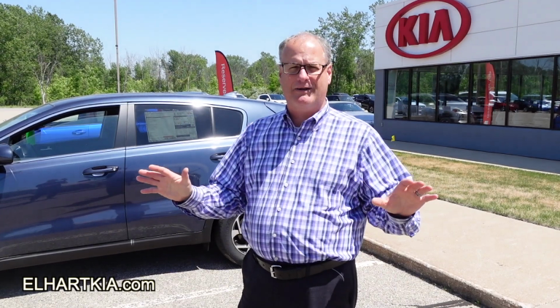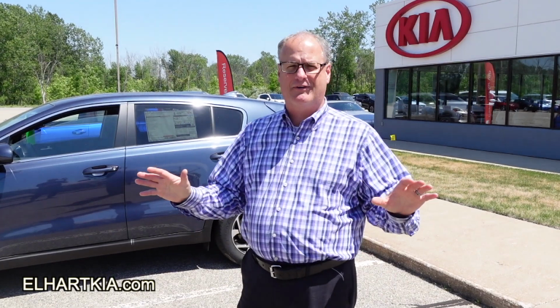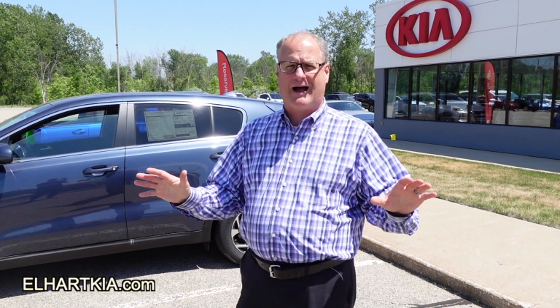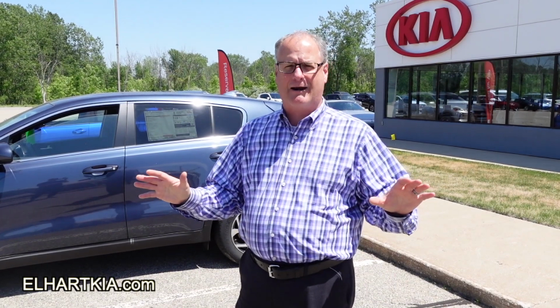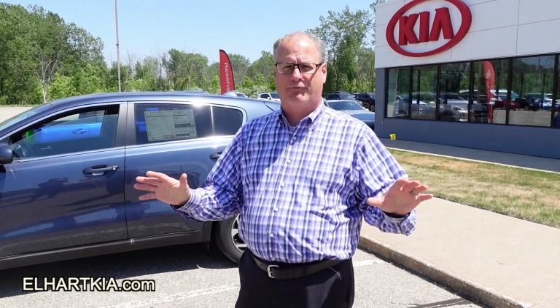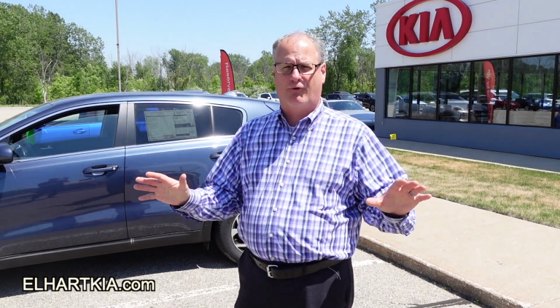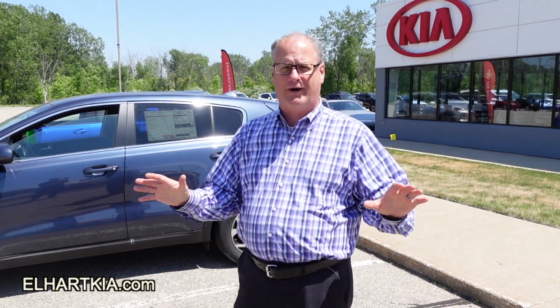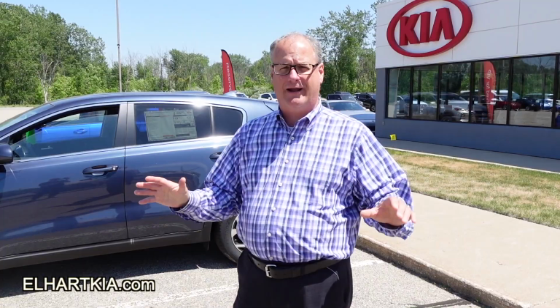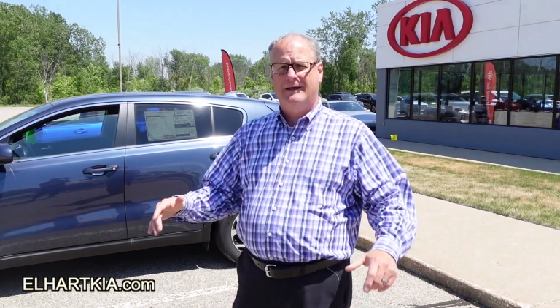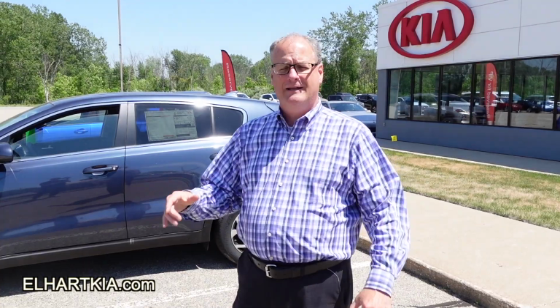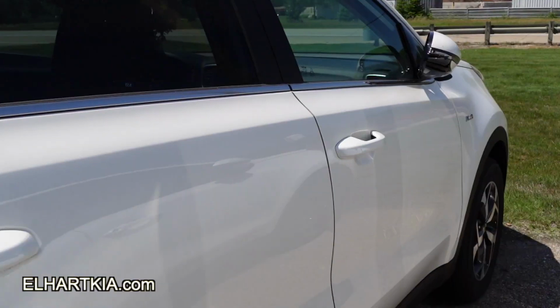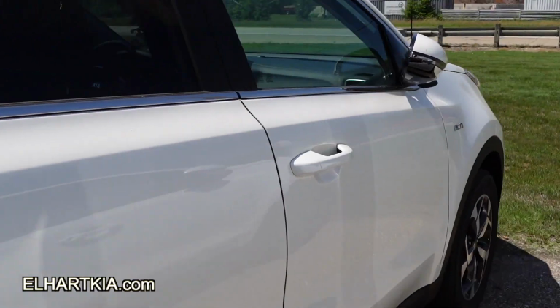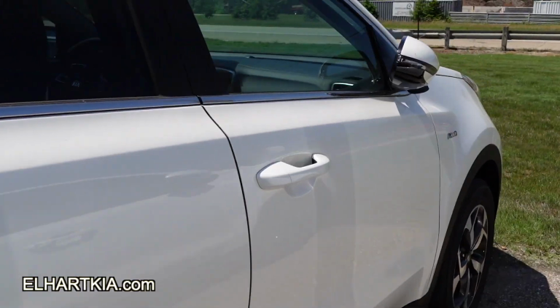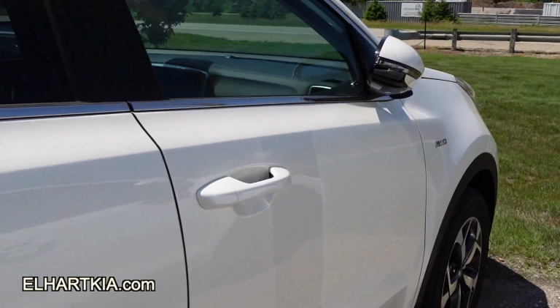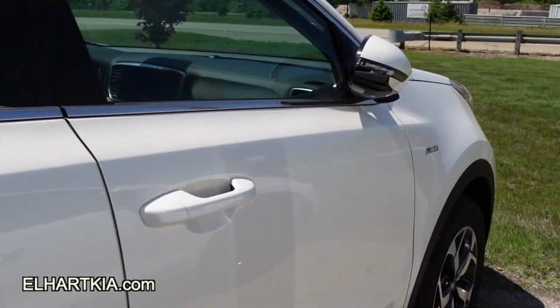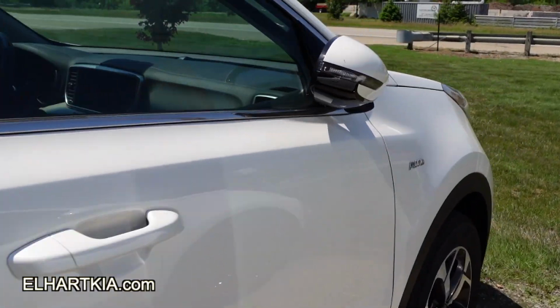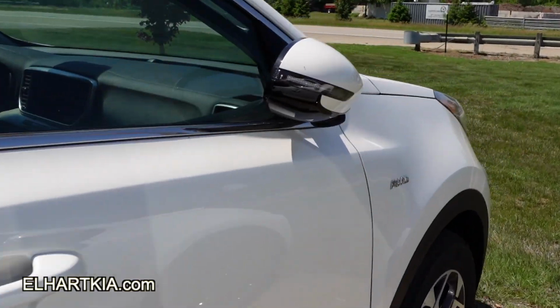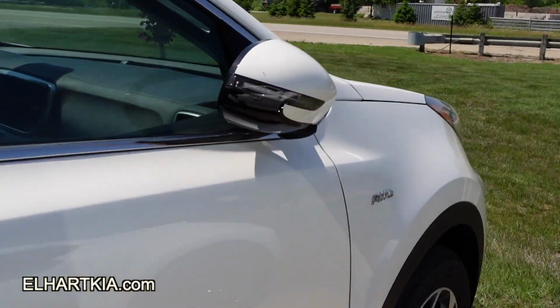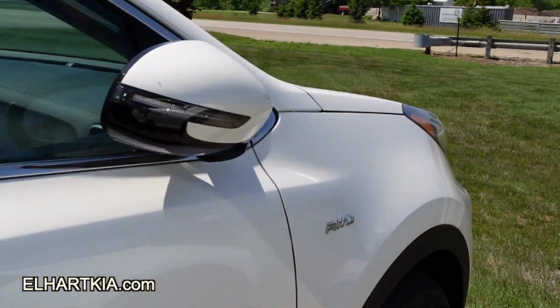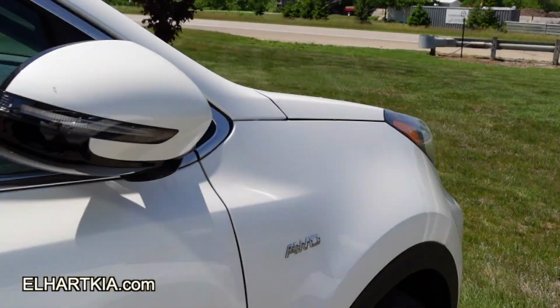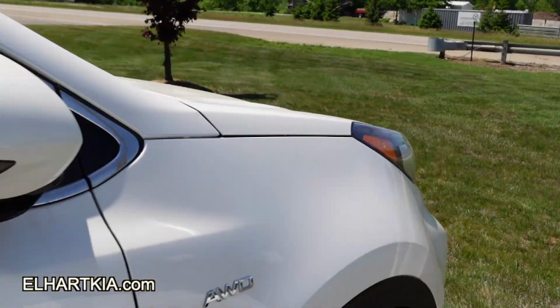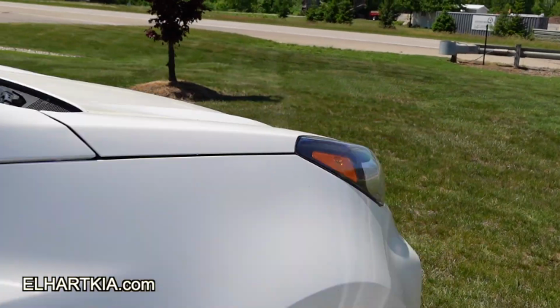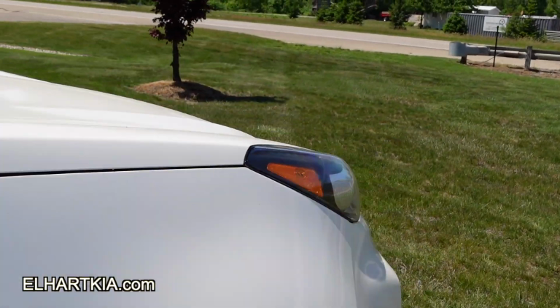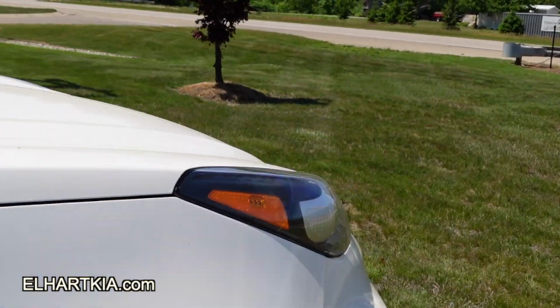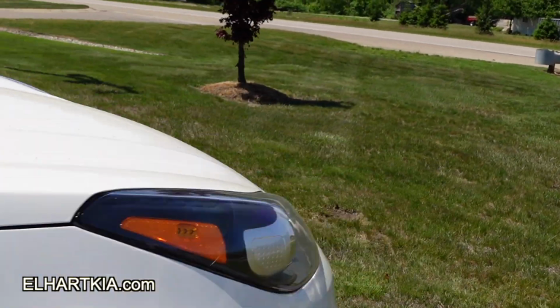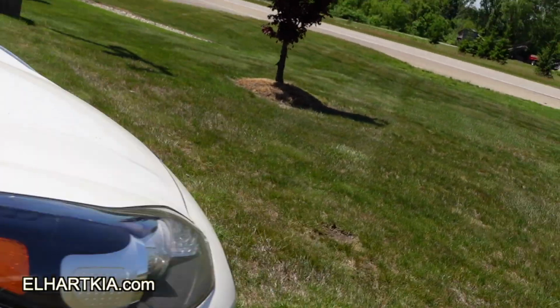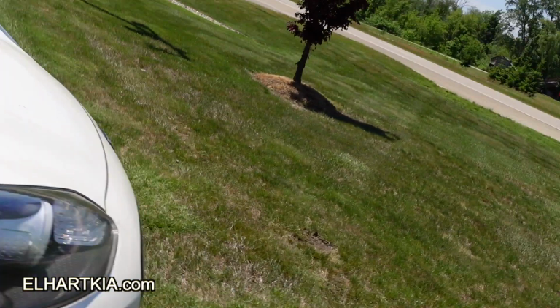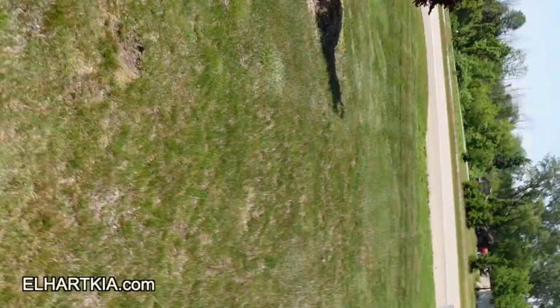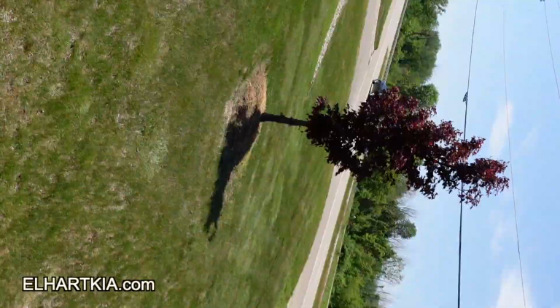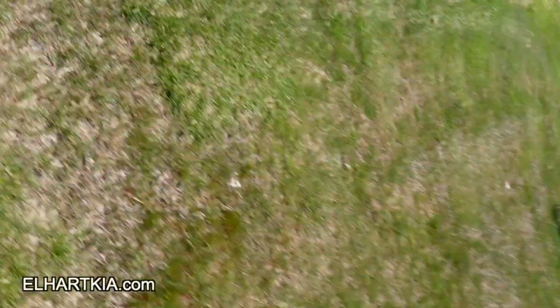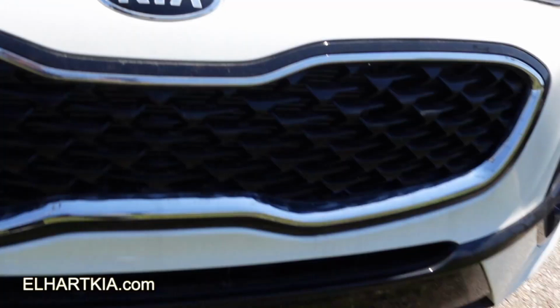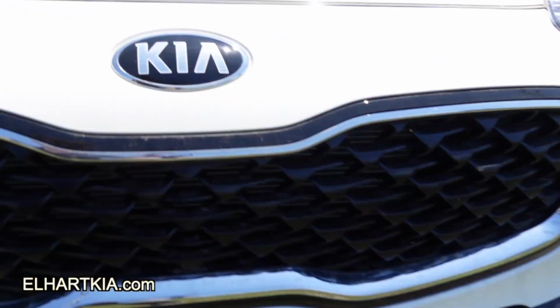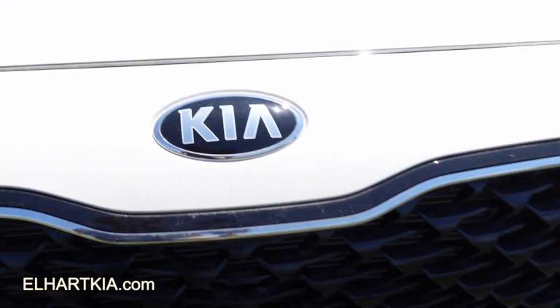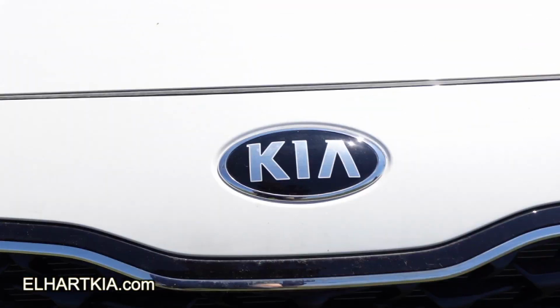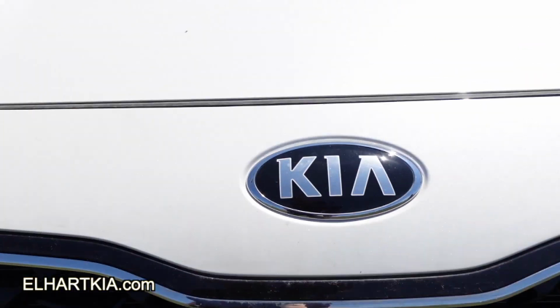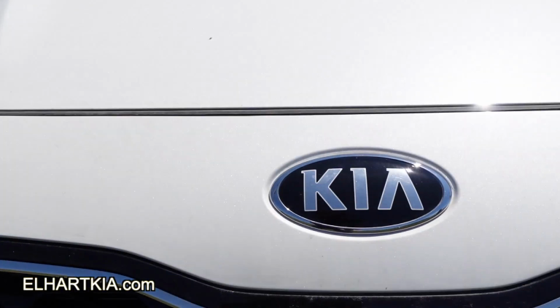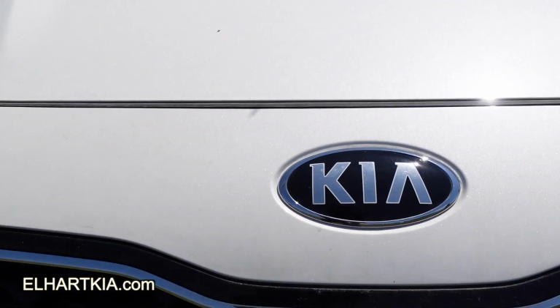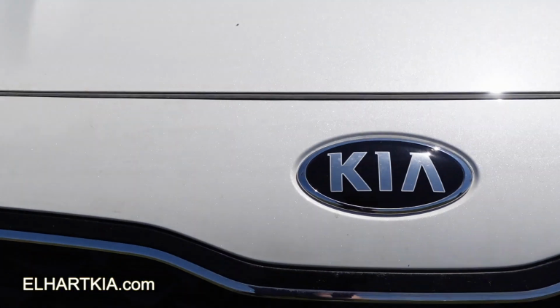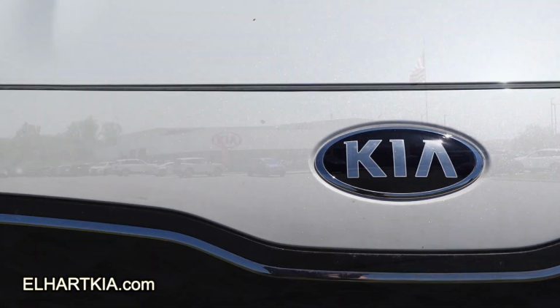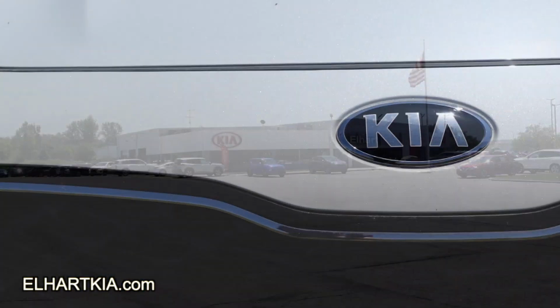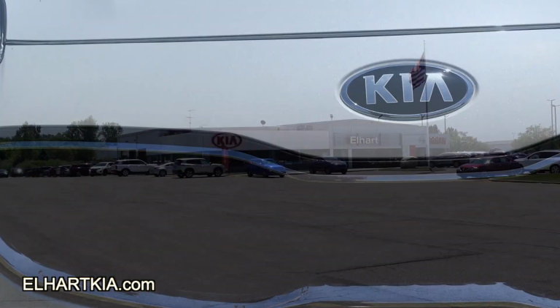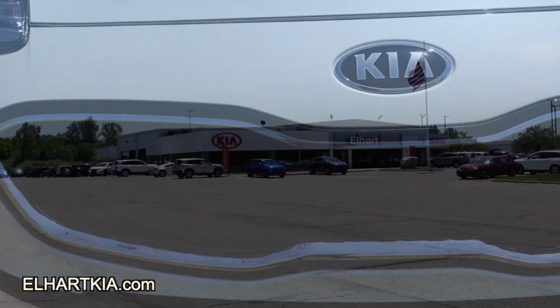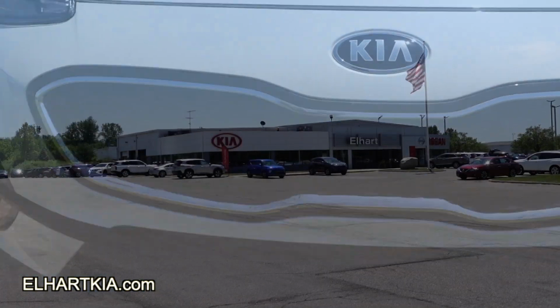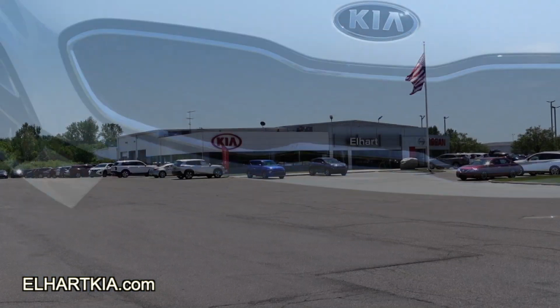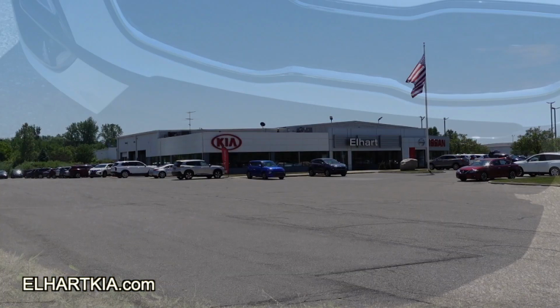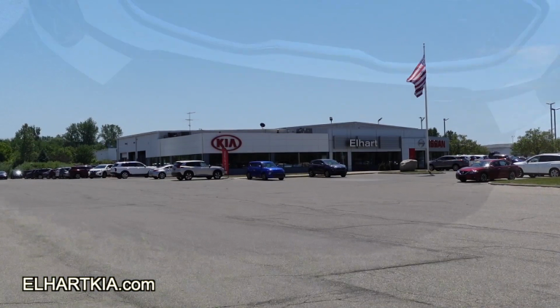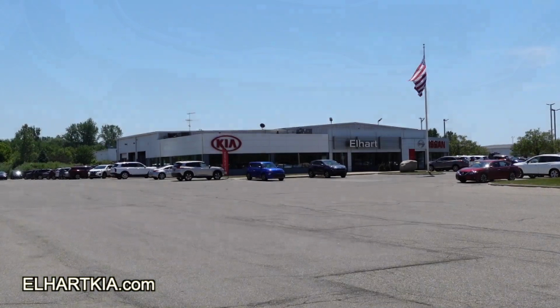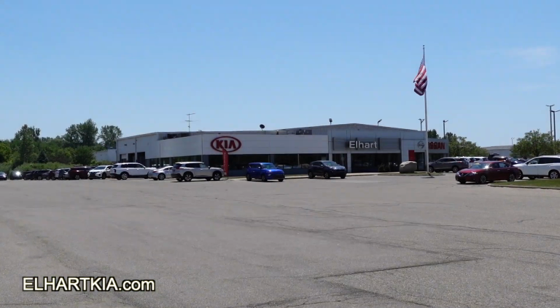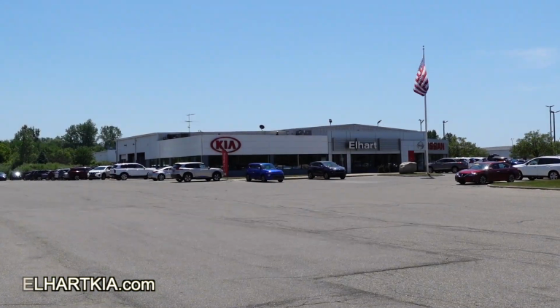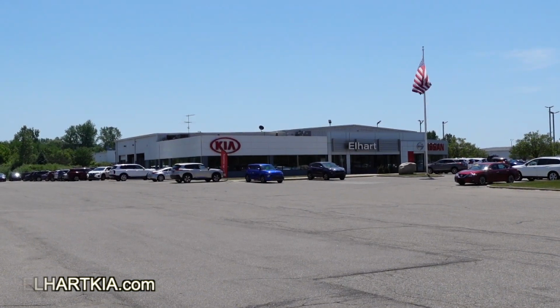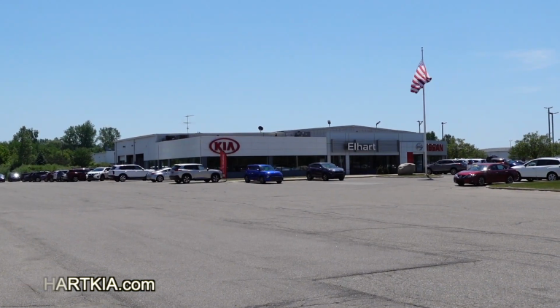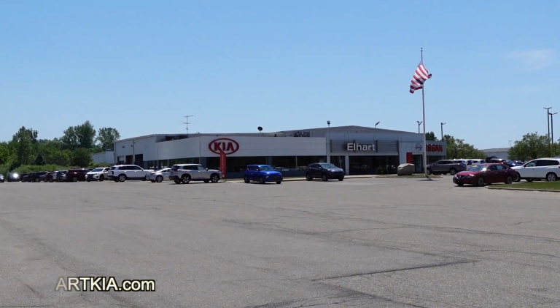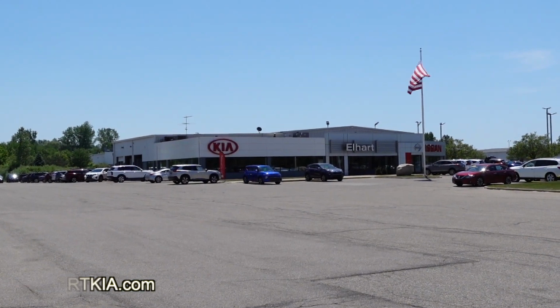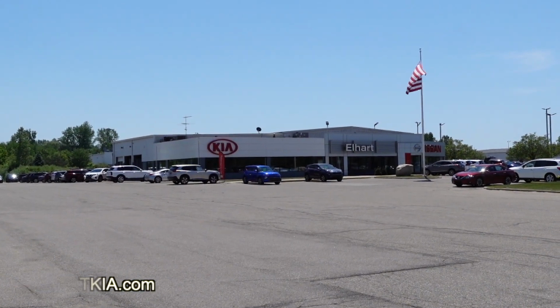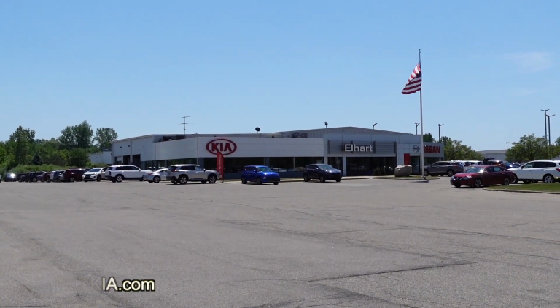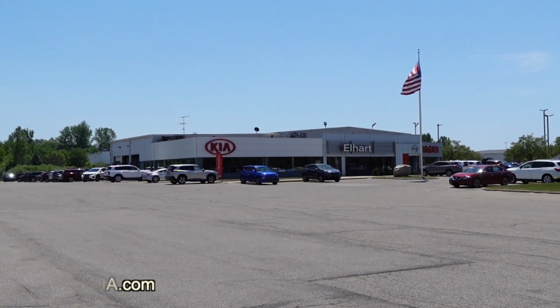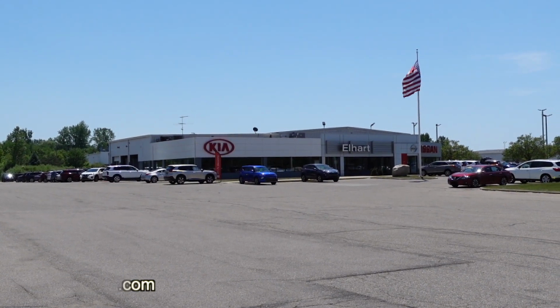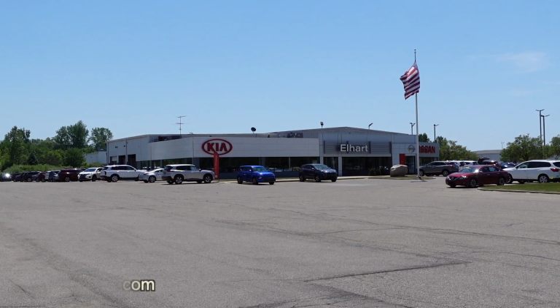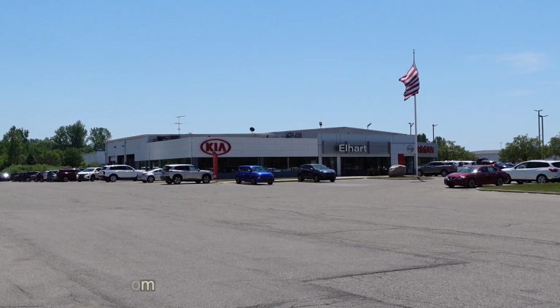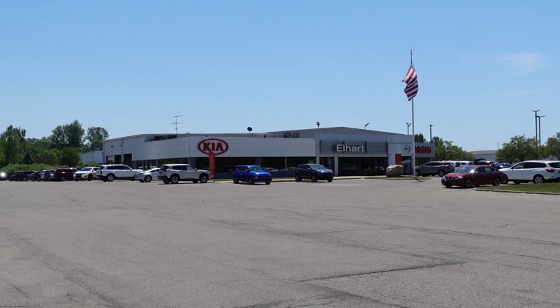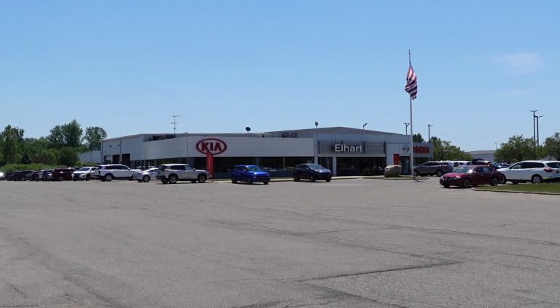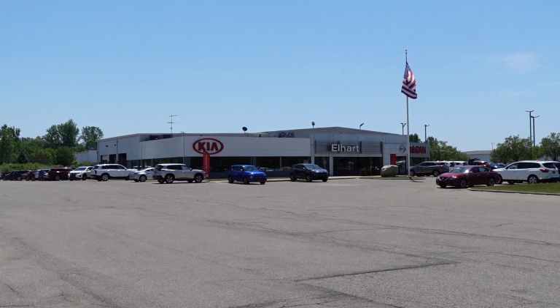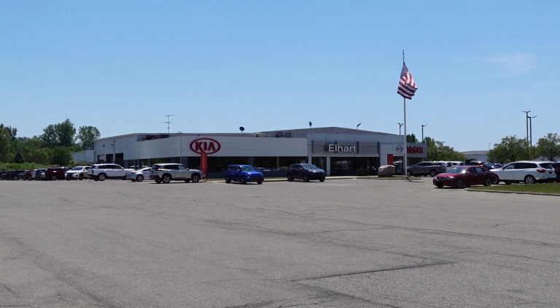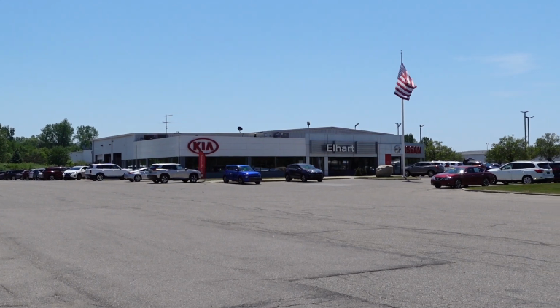So if you're looking for a Kia Sportage, come on down here to Elhart Kia, Holland, Michigan, and we'll take care of you.